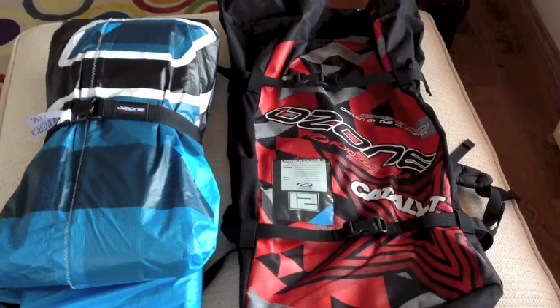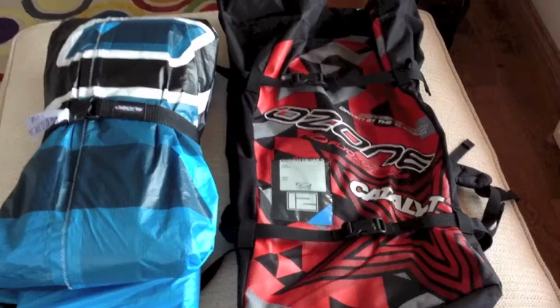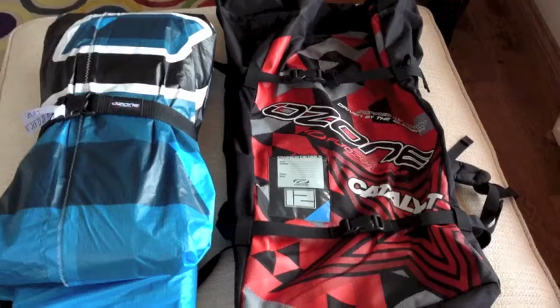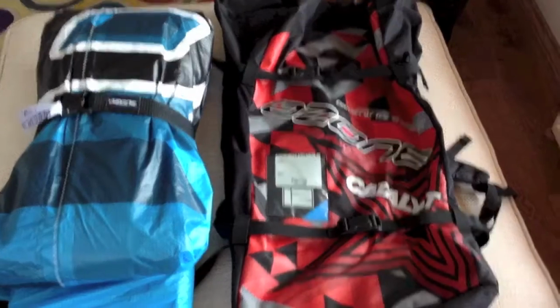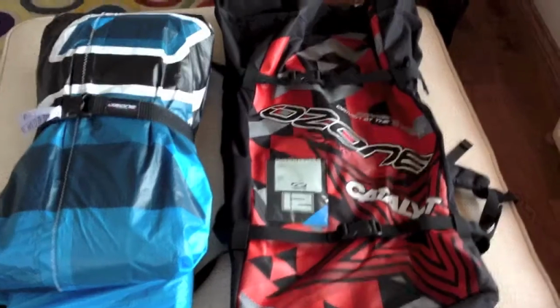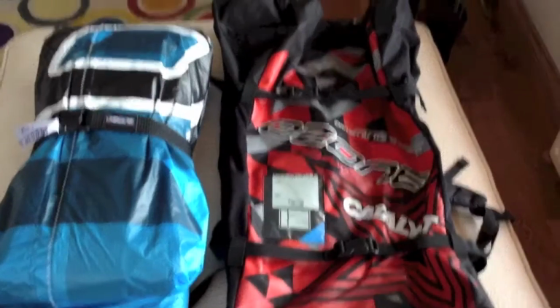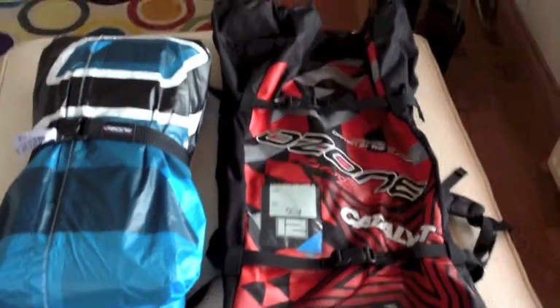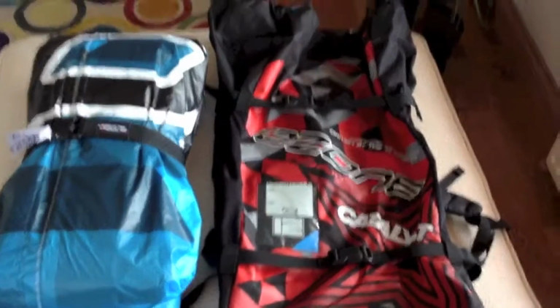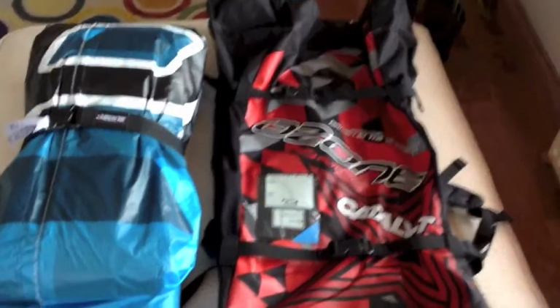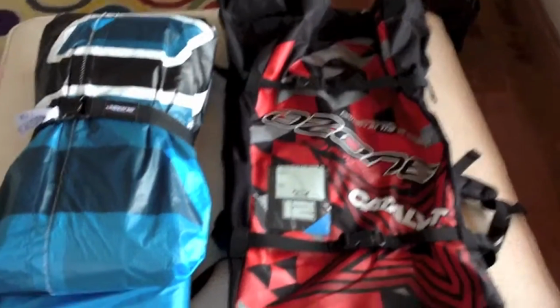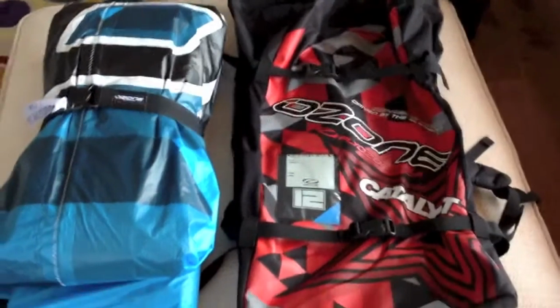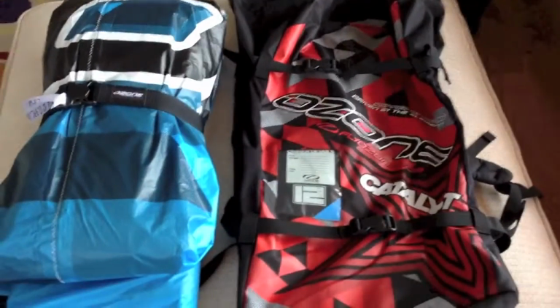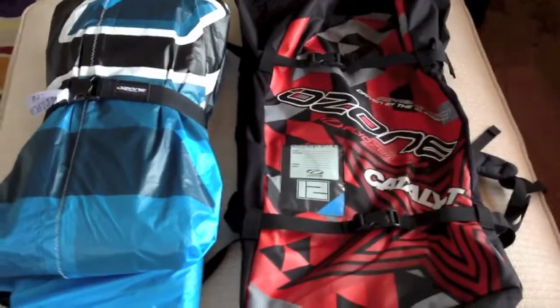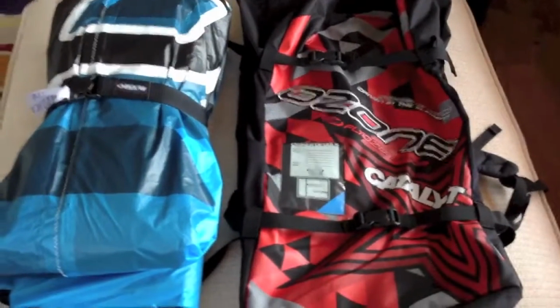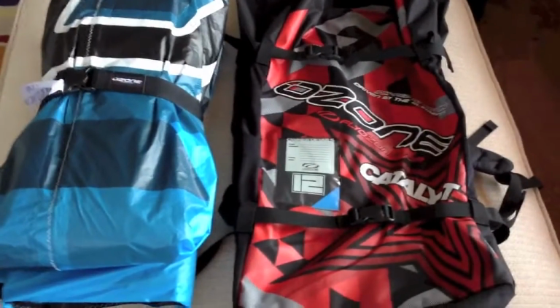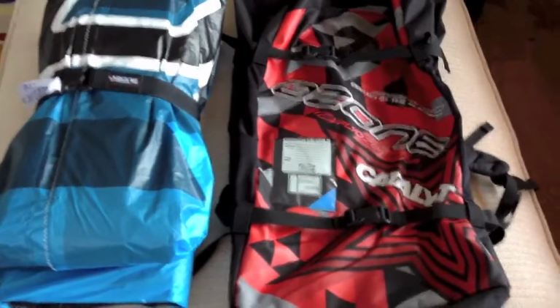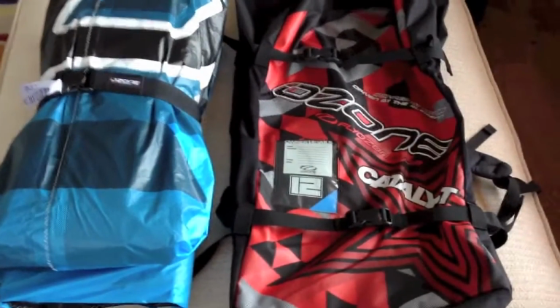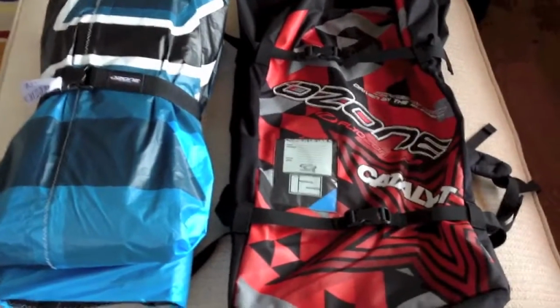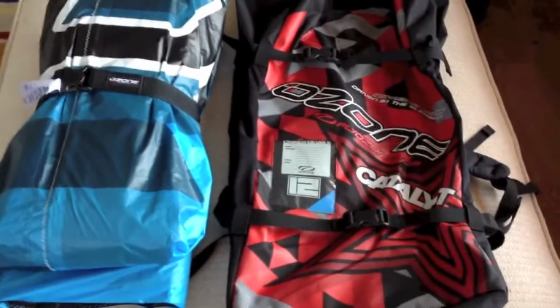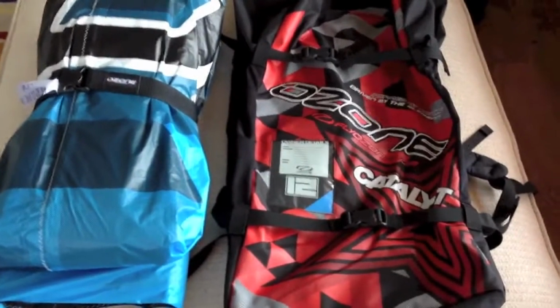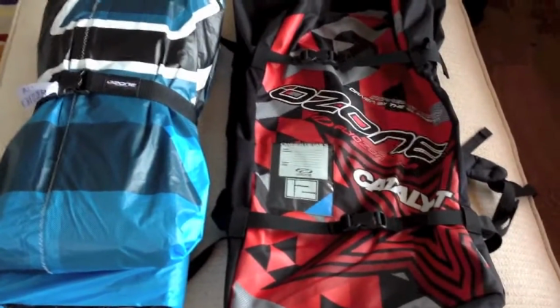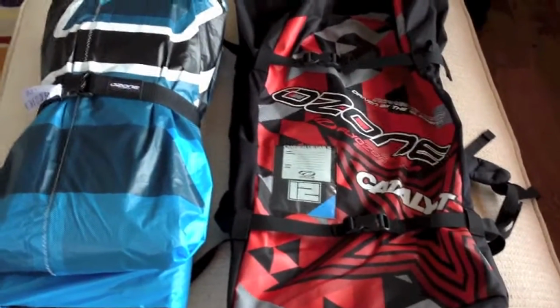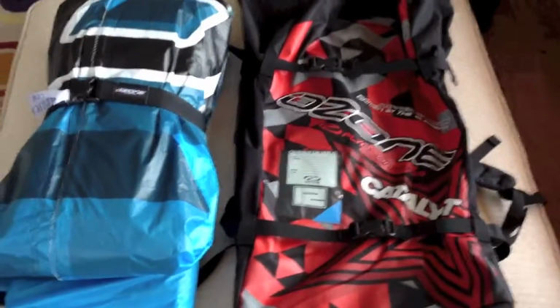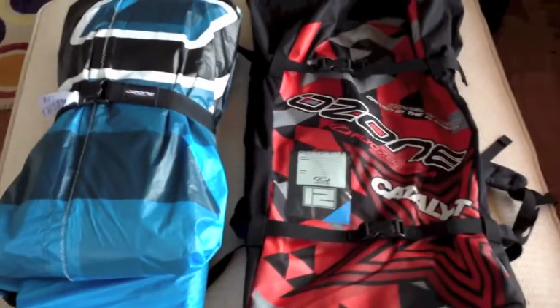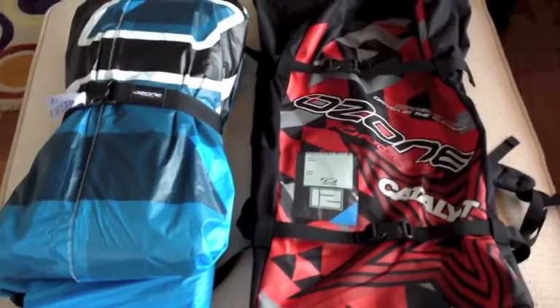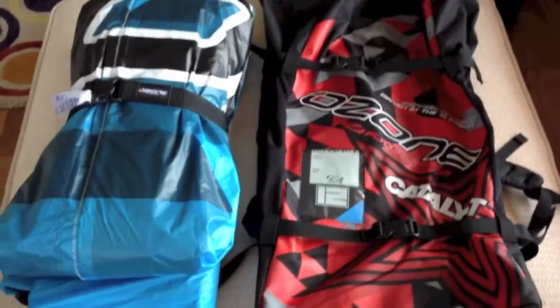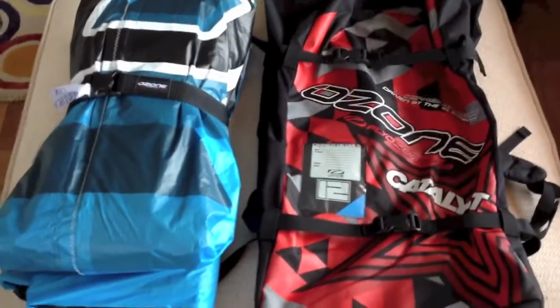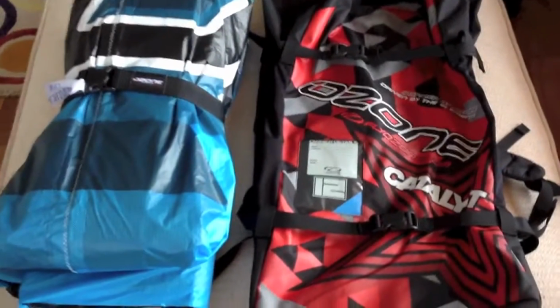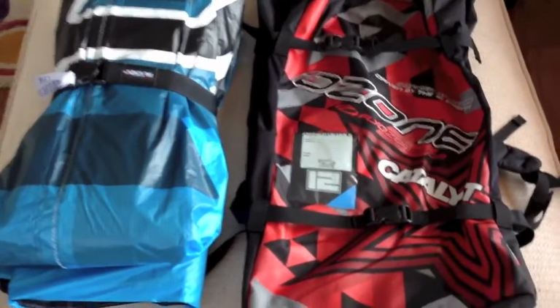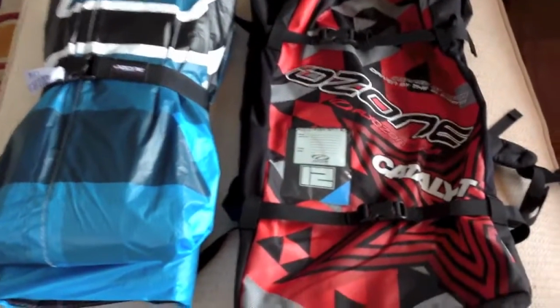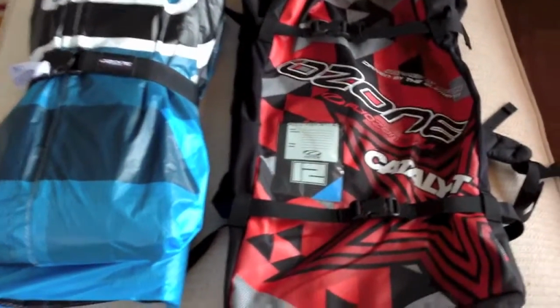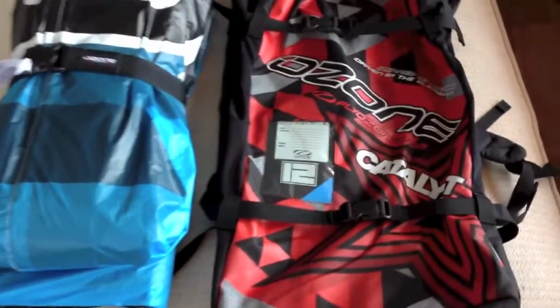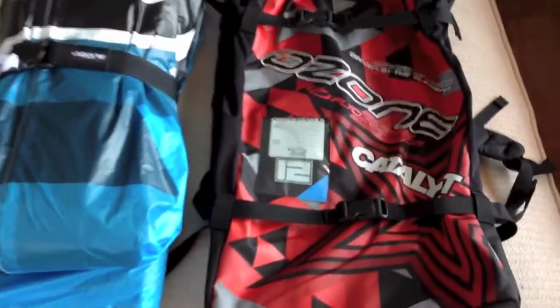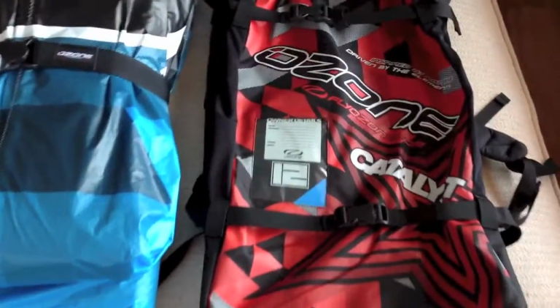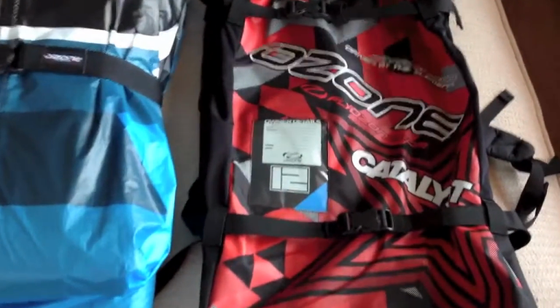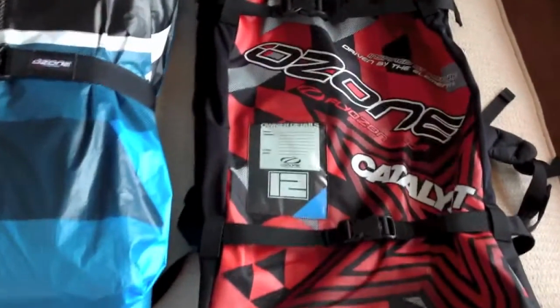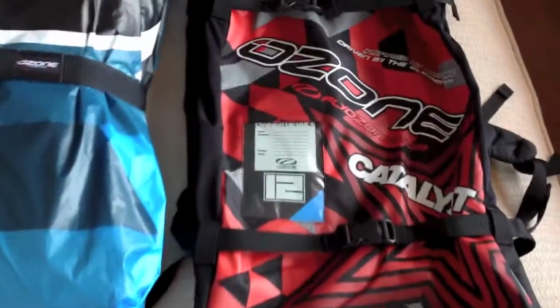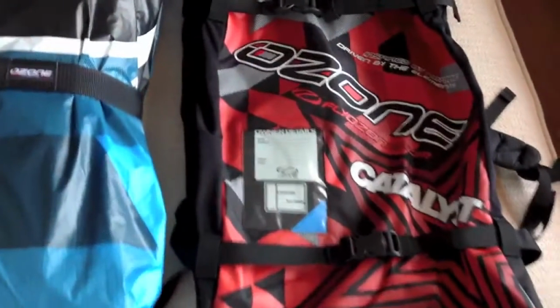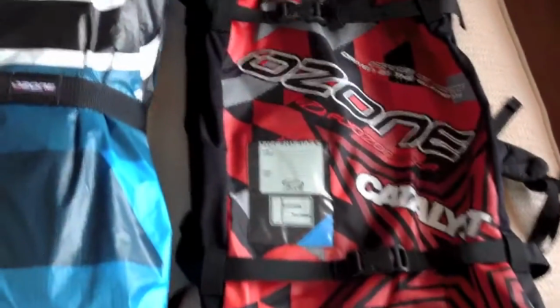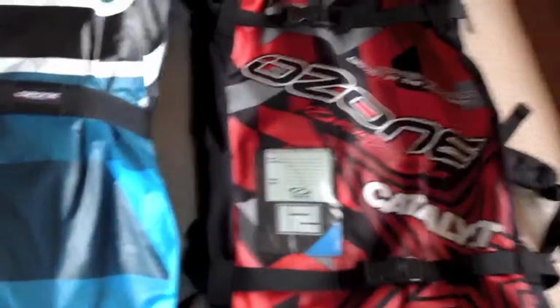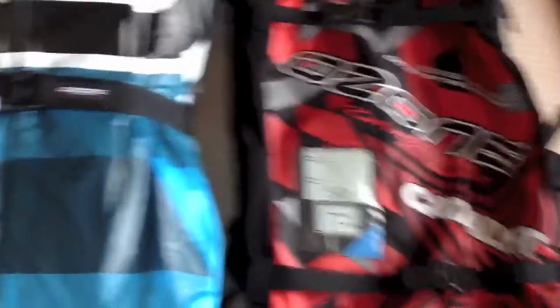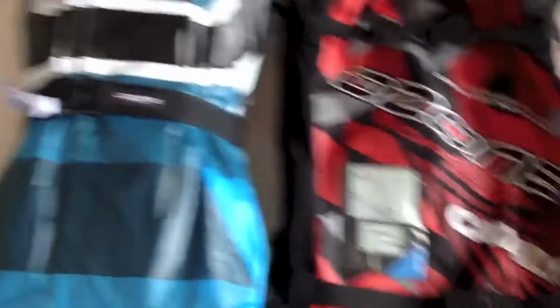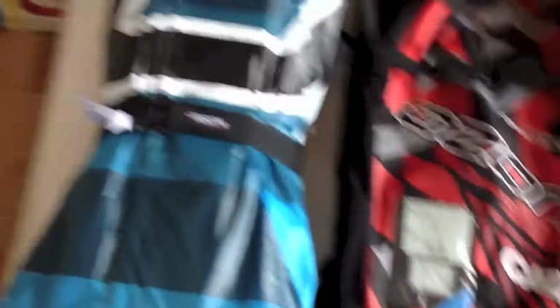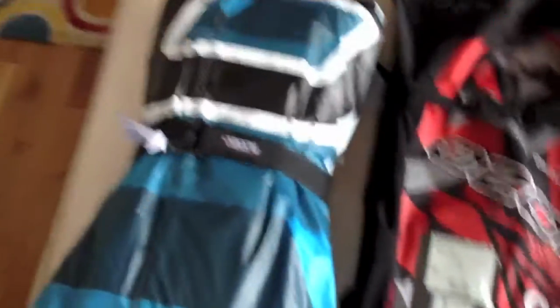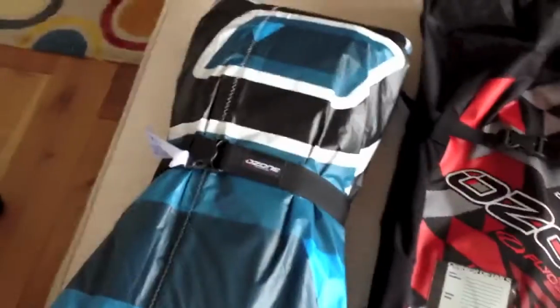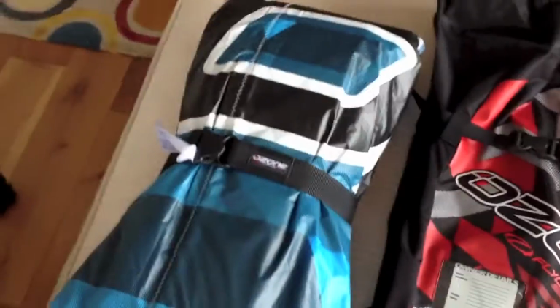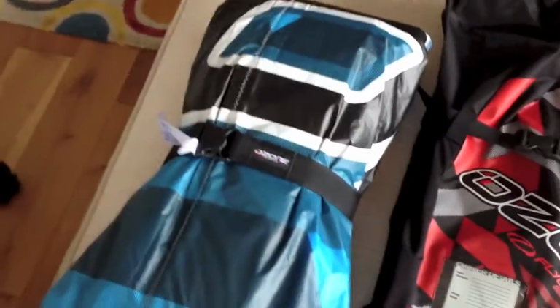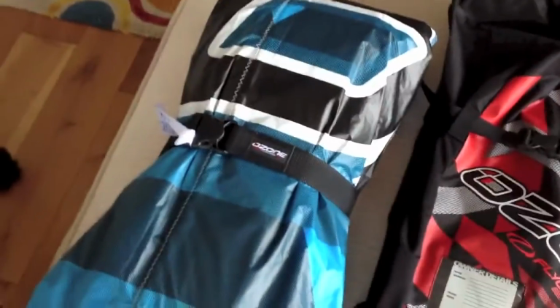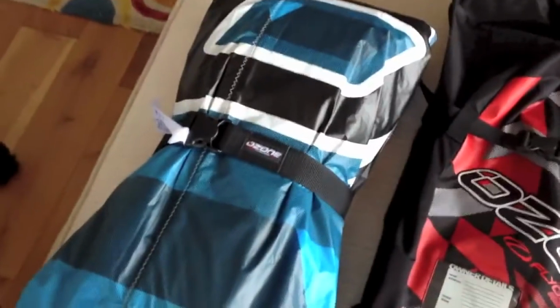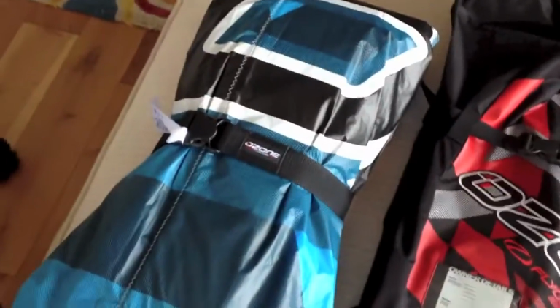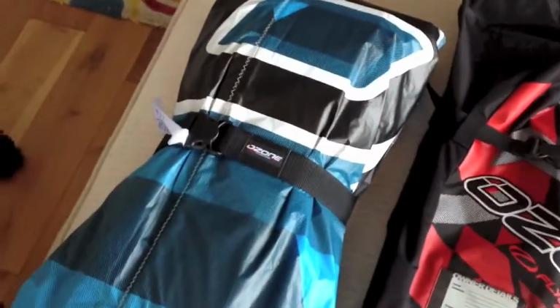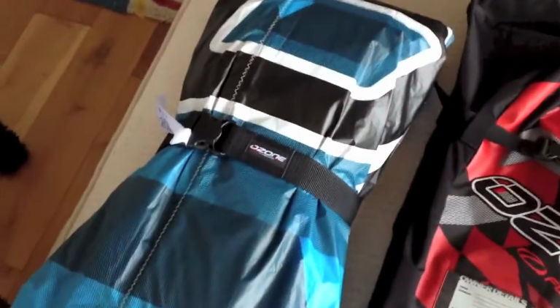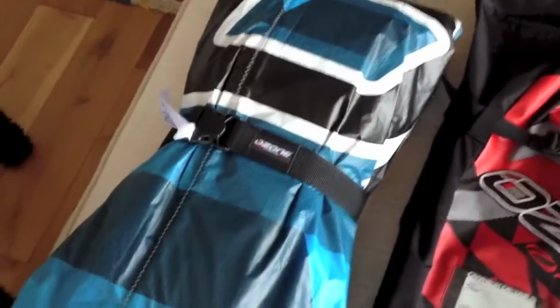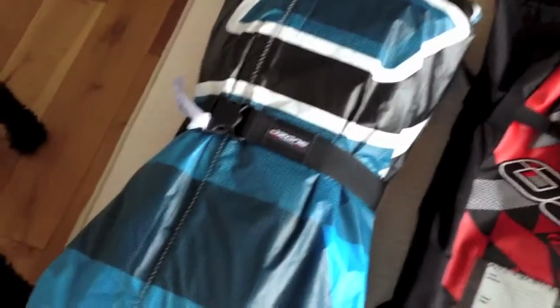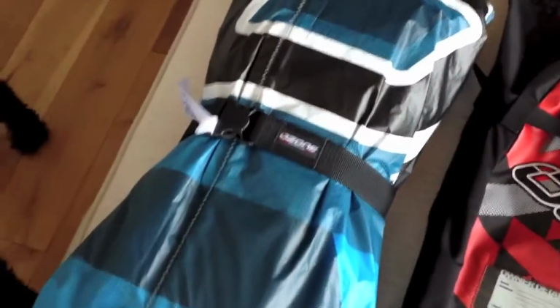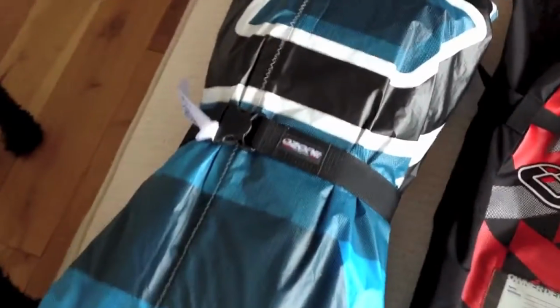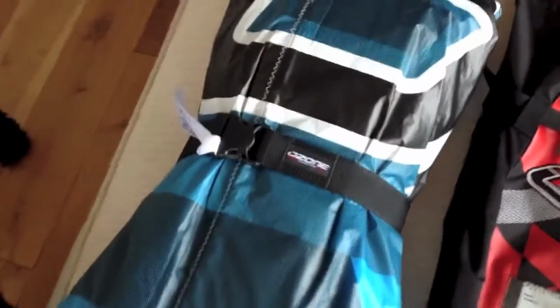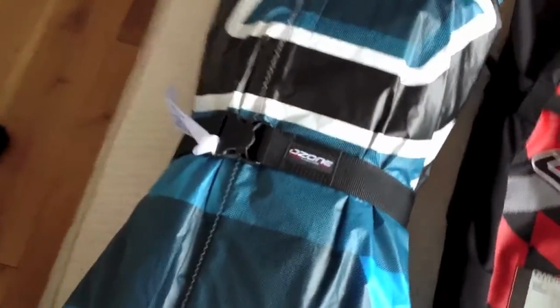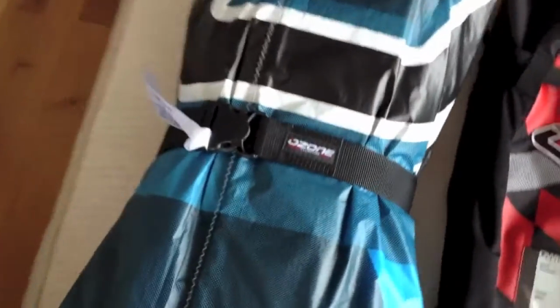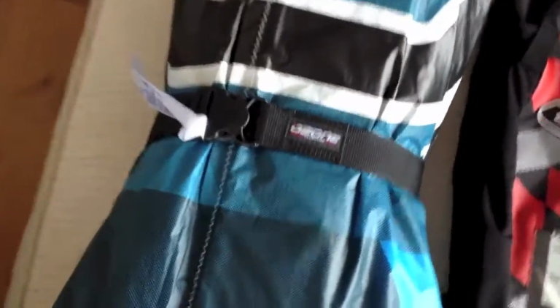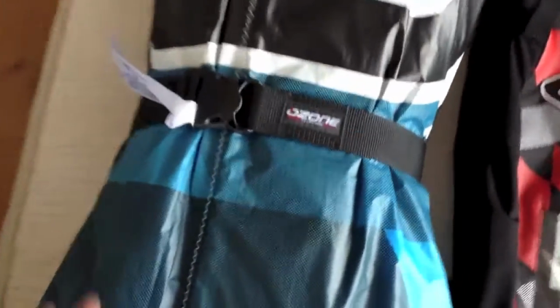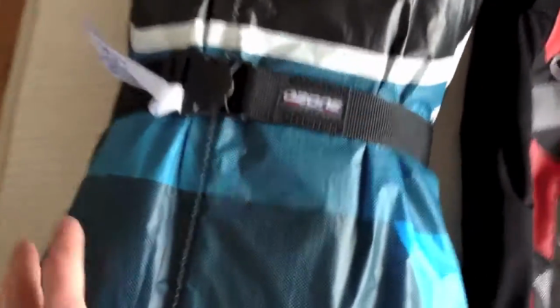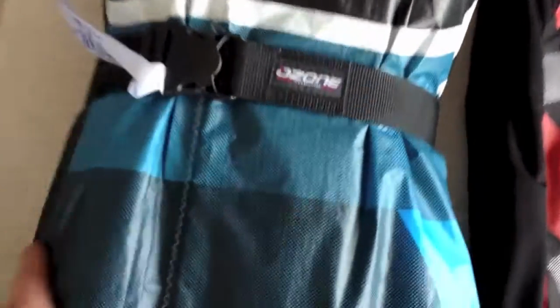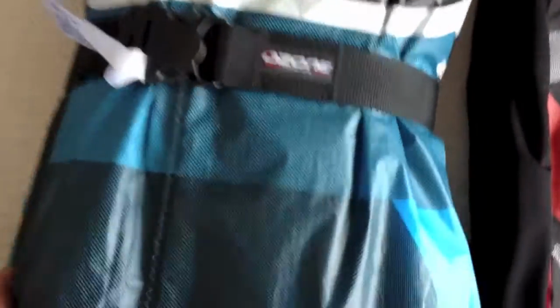Hey guys, here's a quick look at the new 2014 Catalyst. It's fresh out of the bag. Got a blue one, it's quite nice.